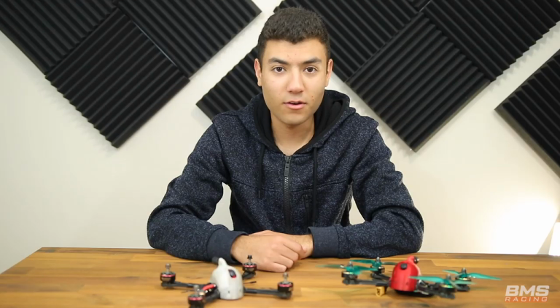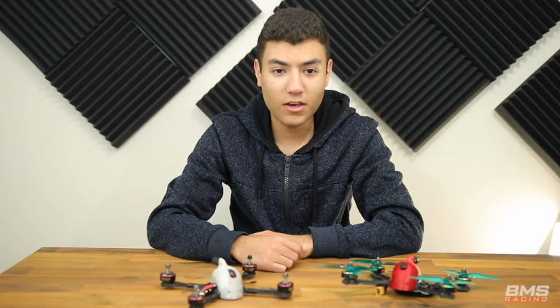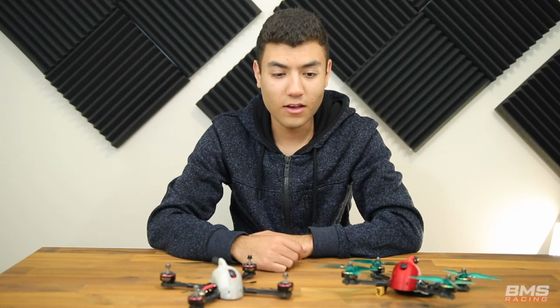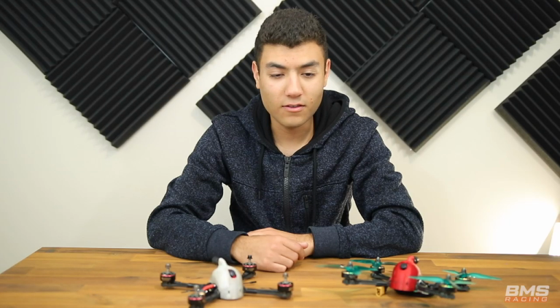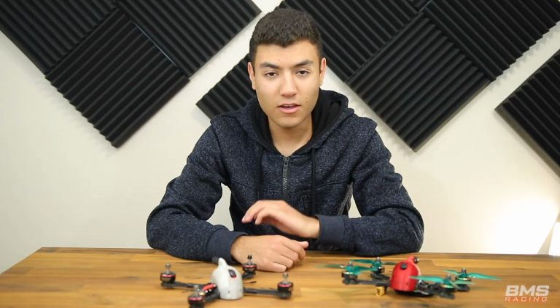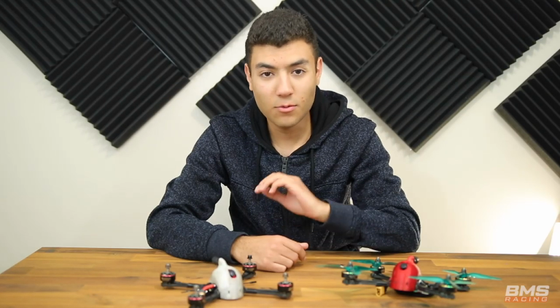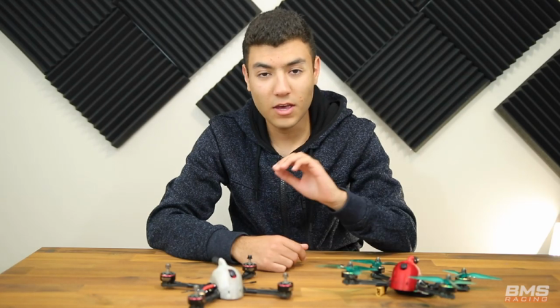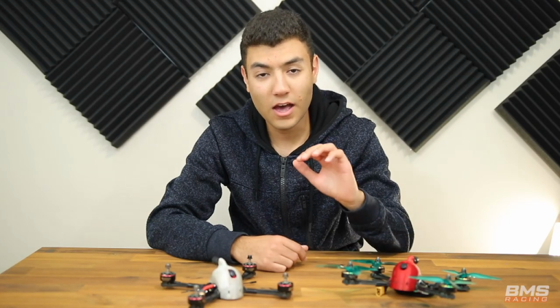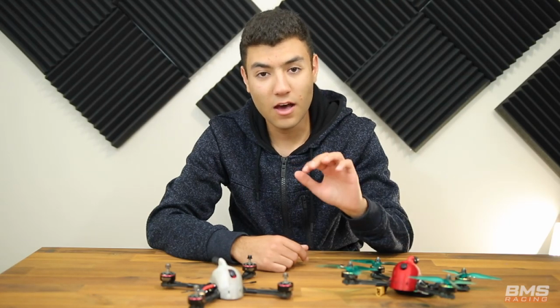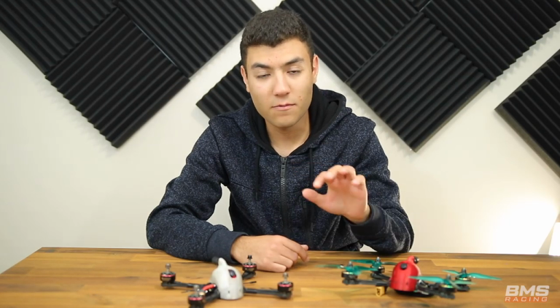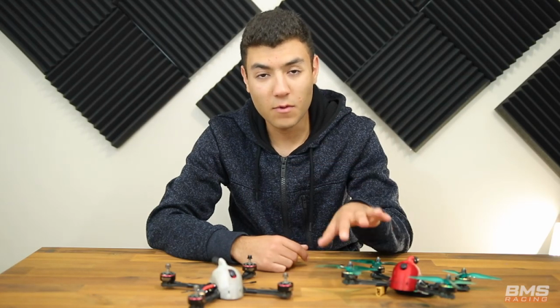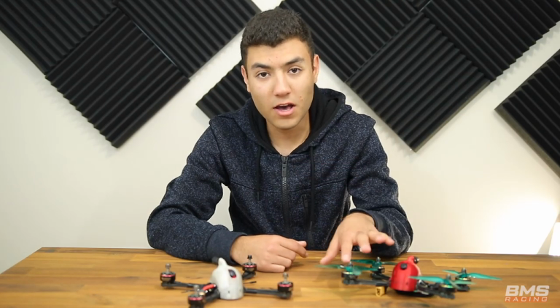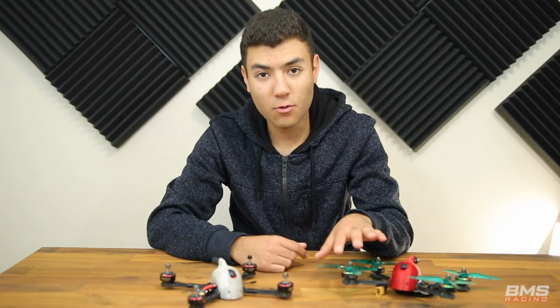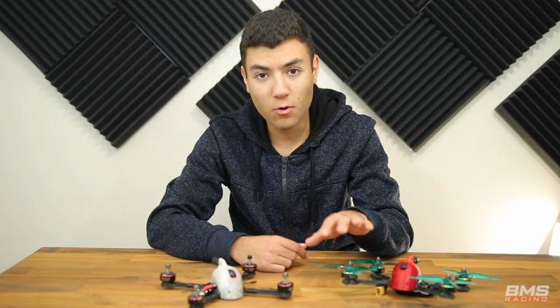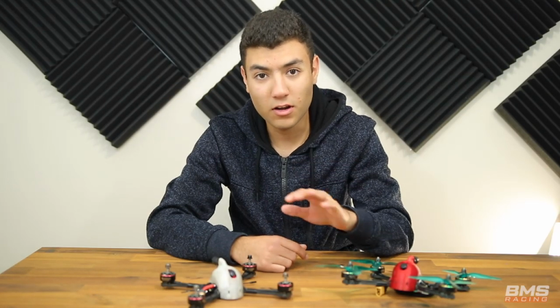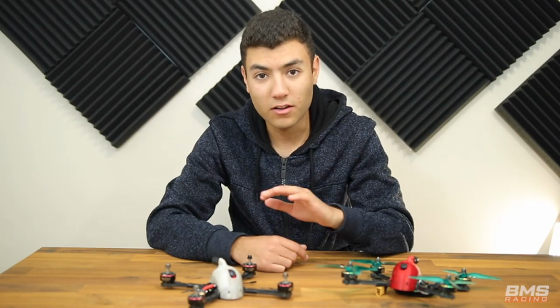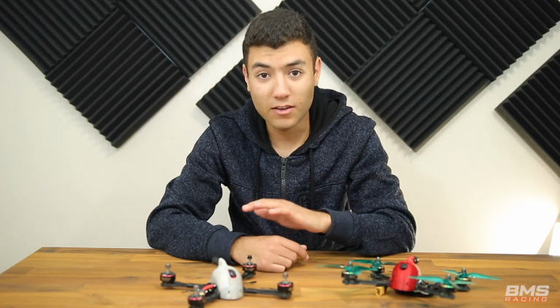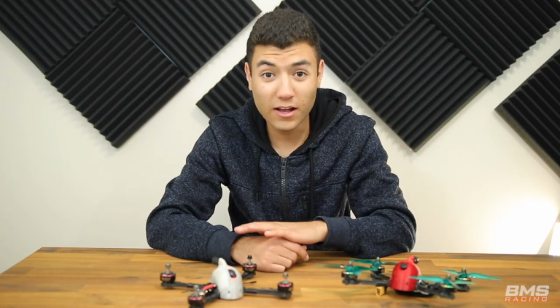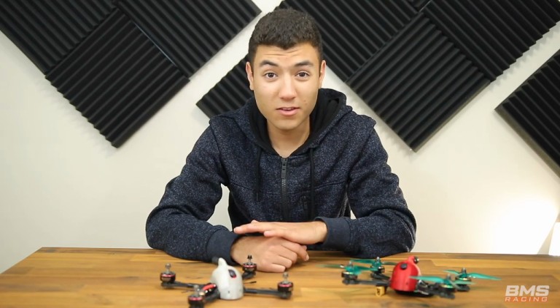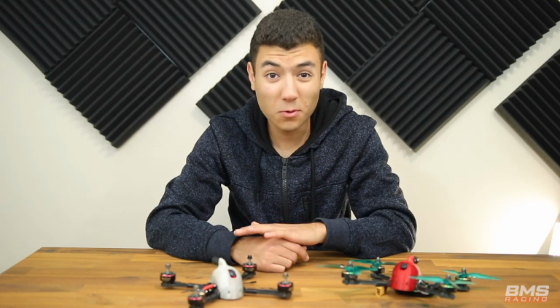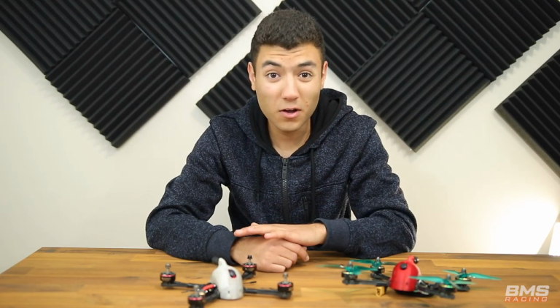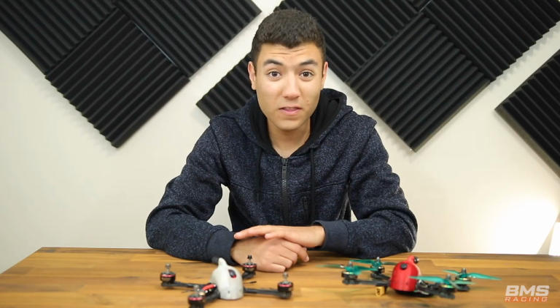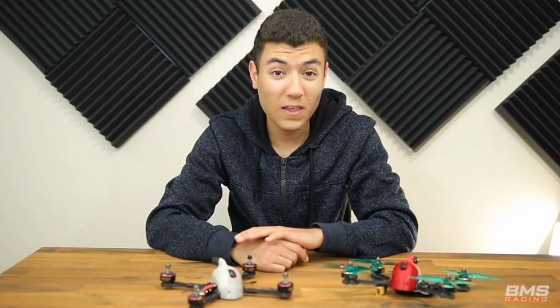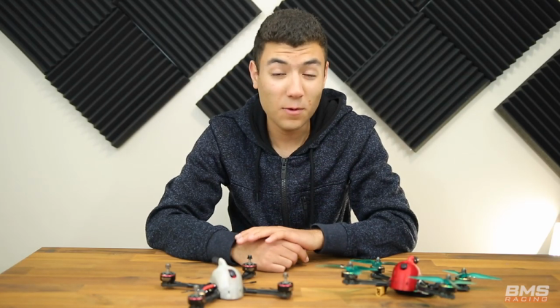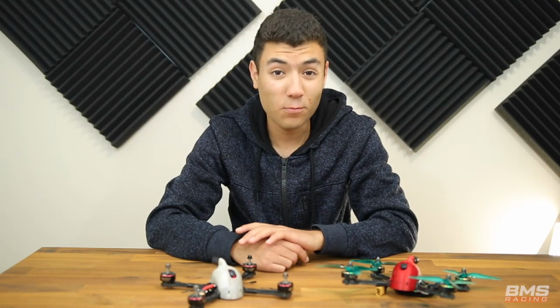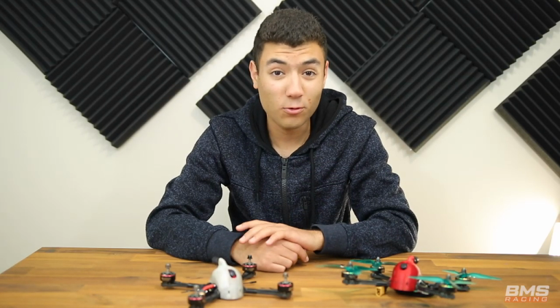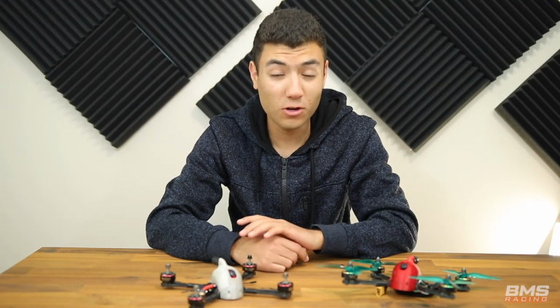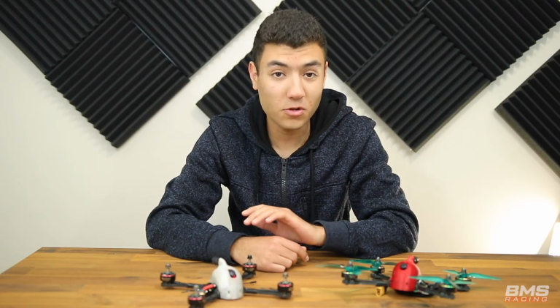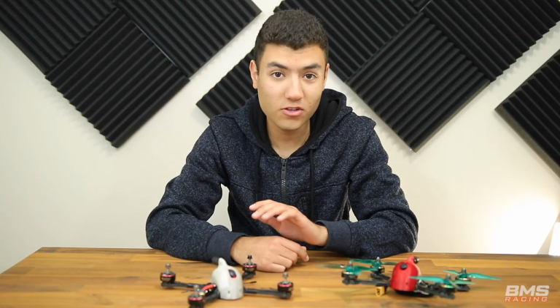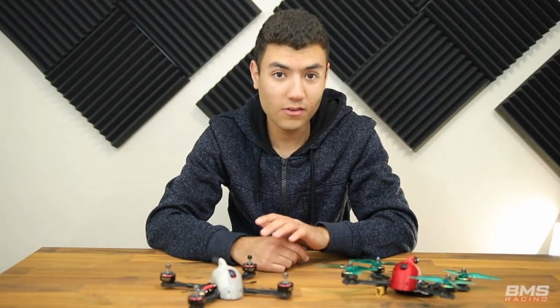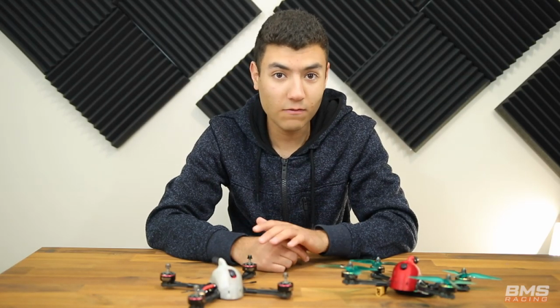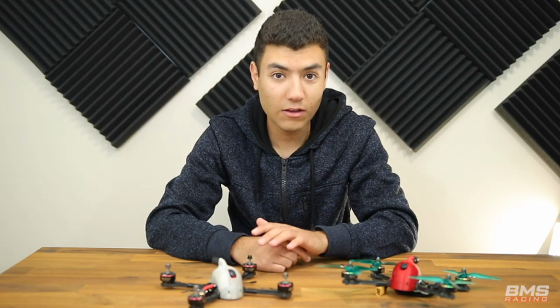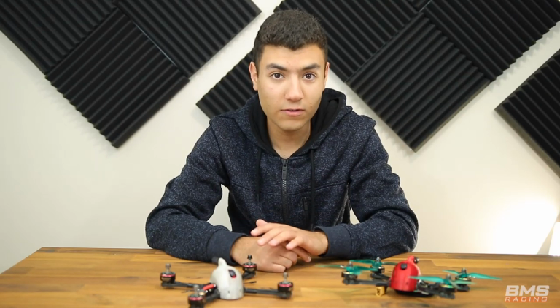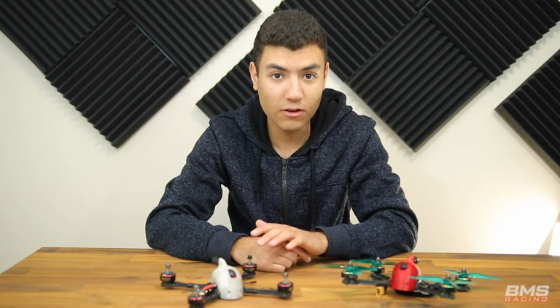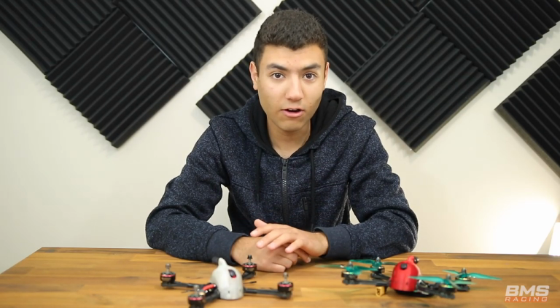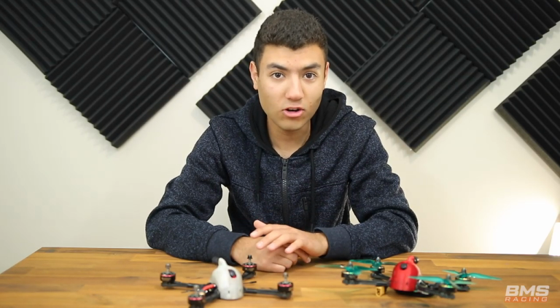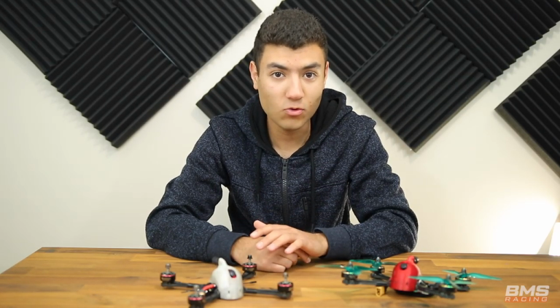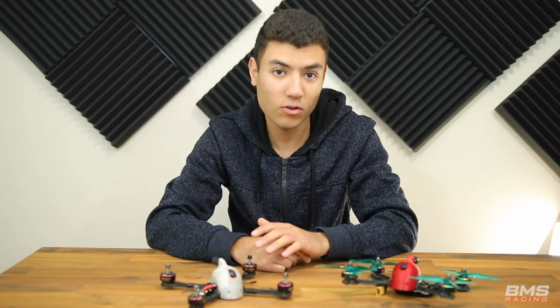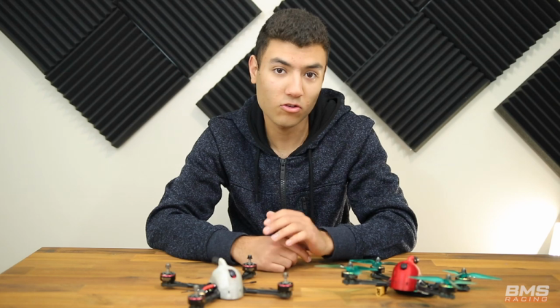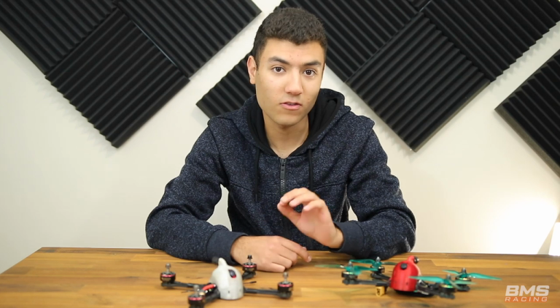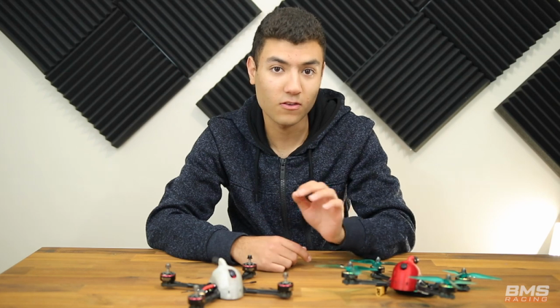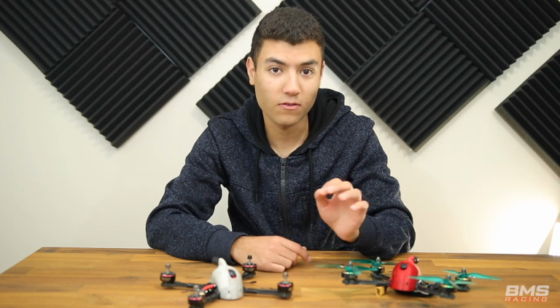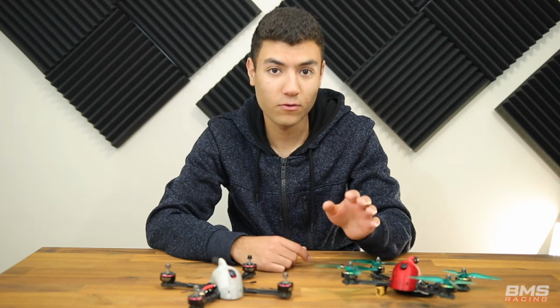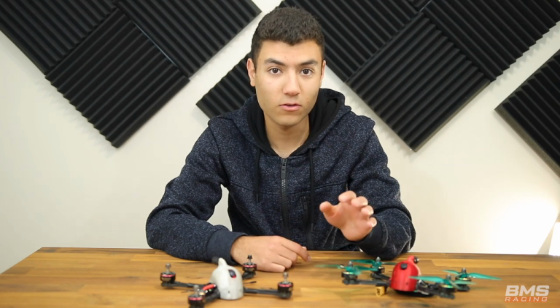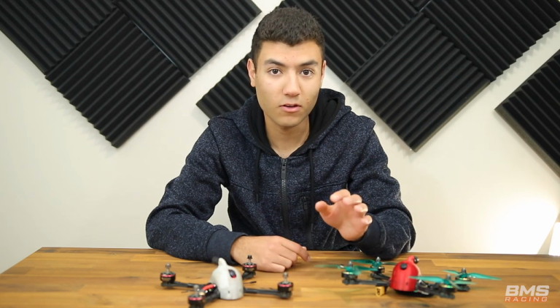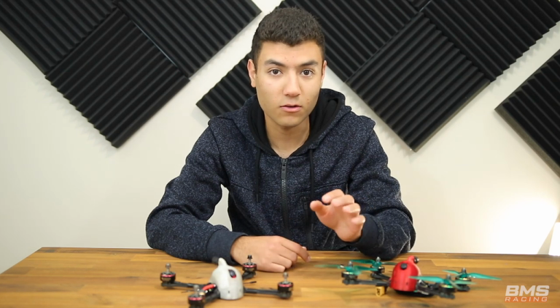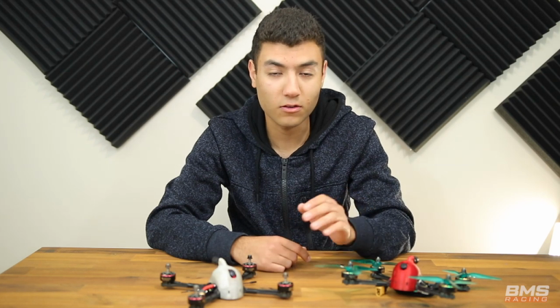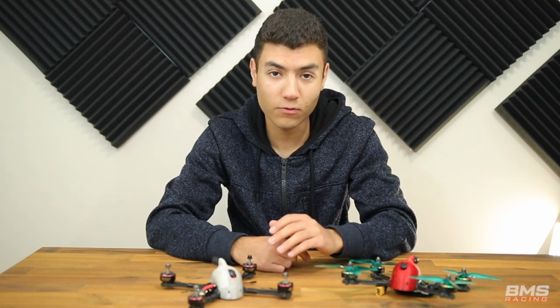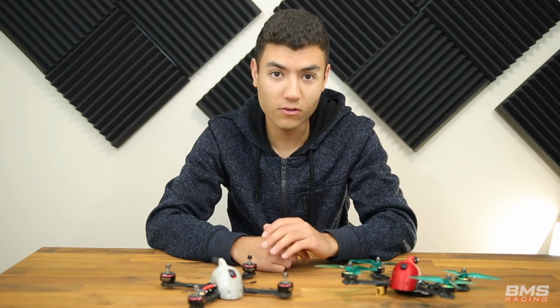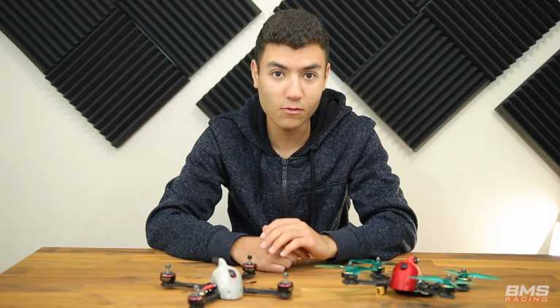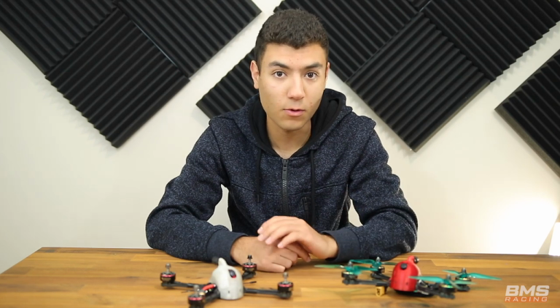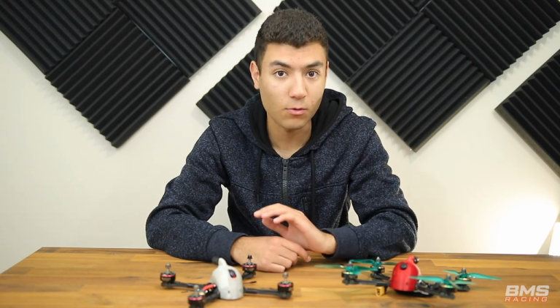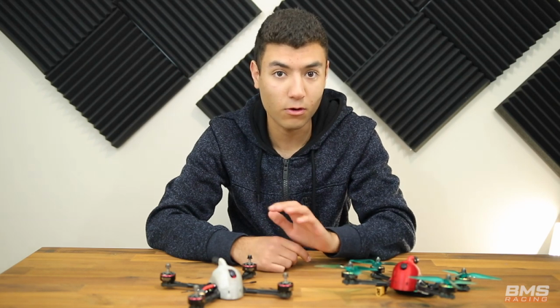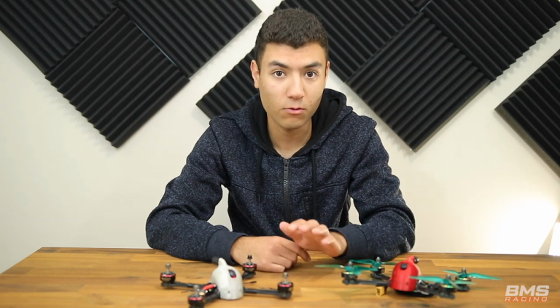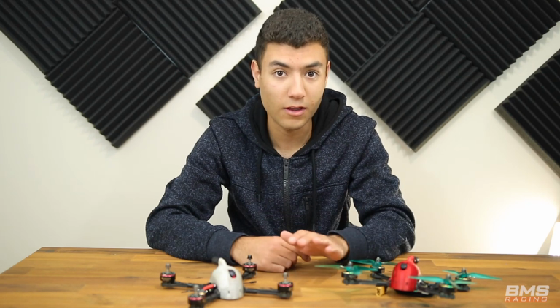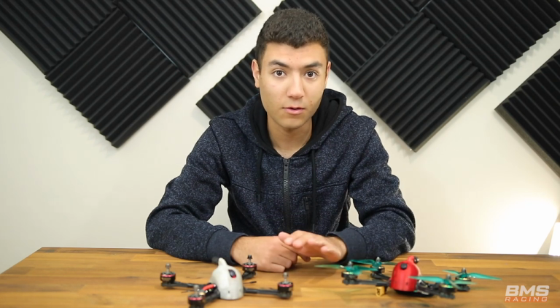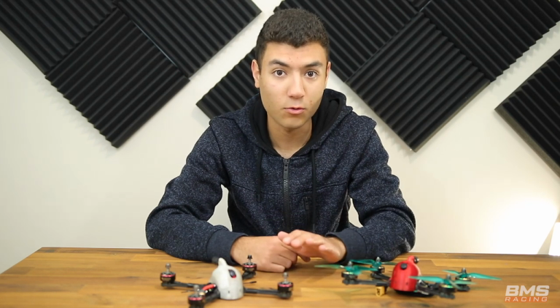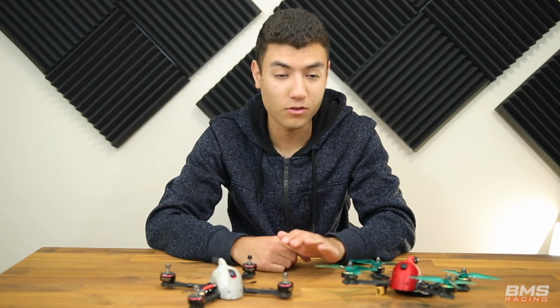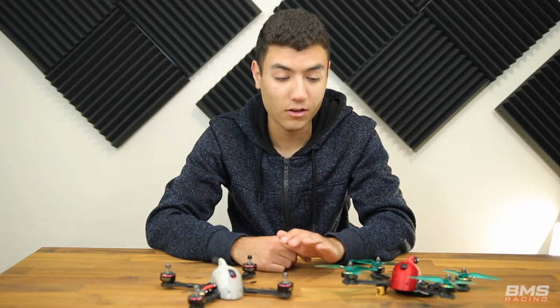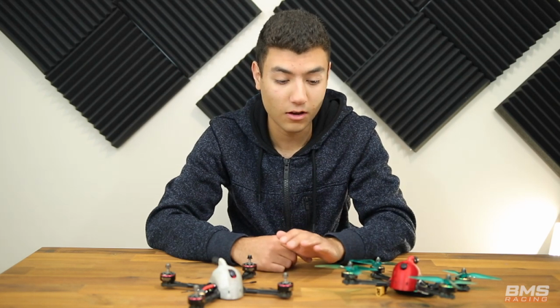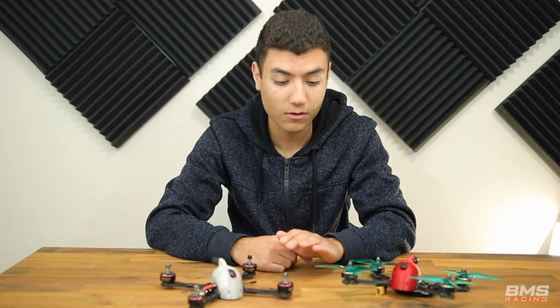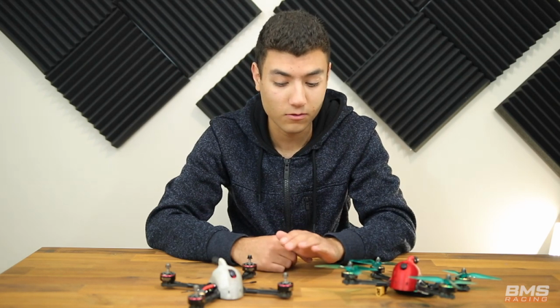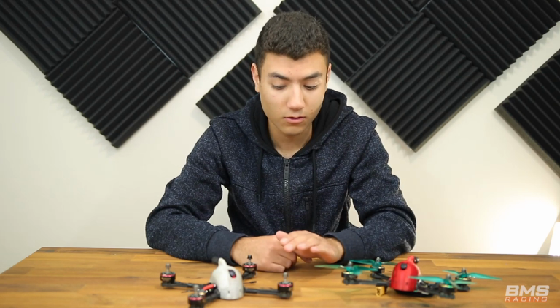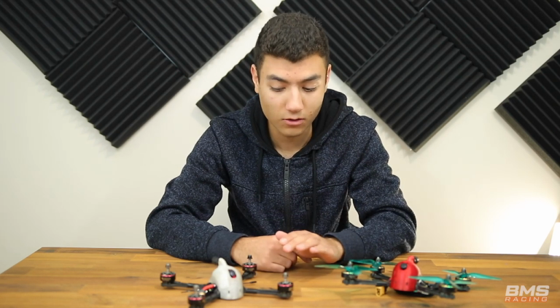So here we have my quad and dad's quad. They're pretty much the same configuration with just a few subtle differences, but we'll go through that in more detail soon.